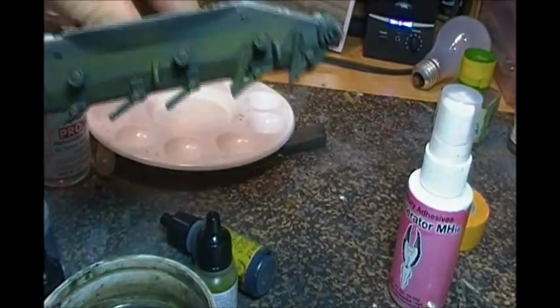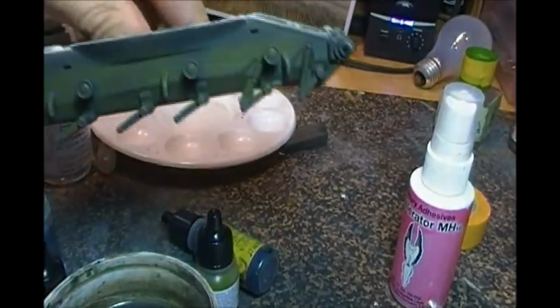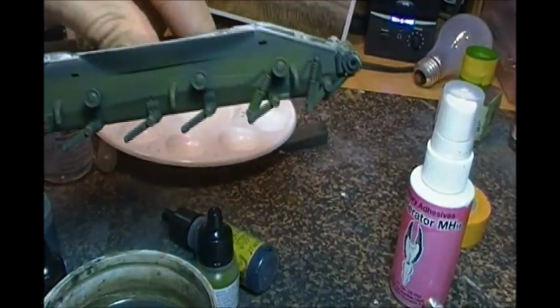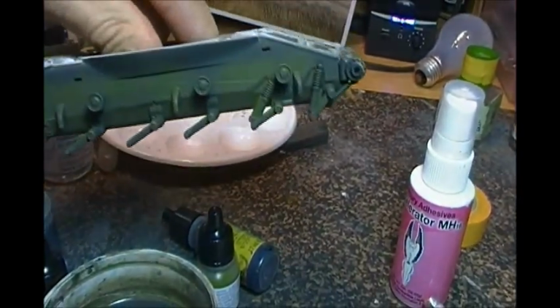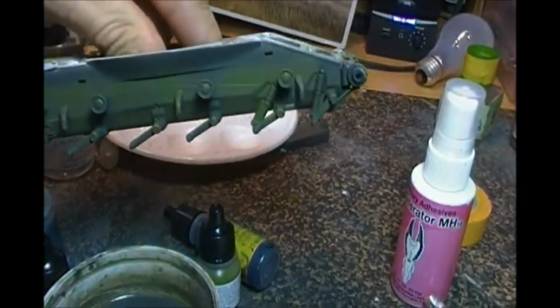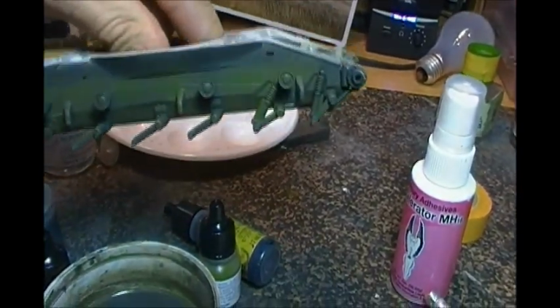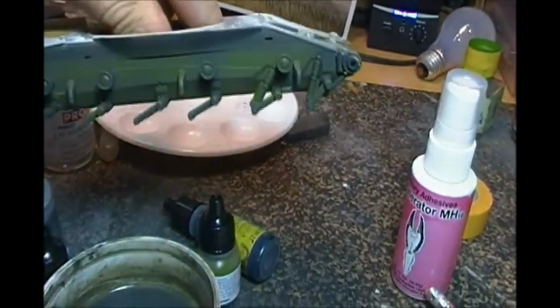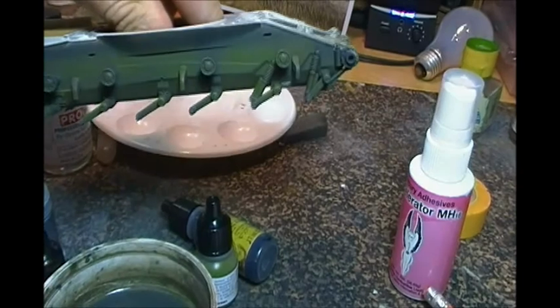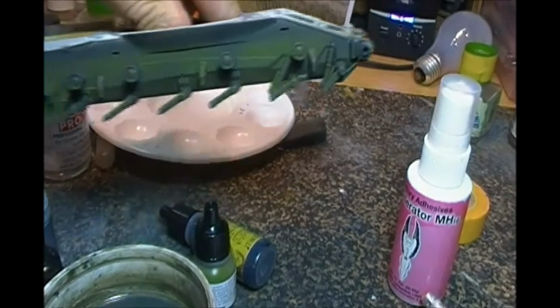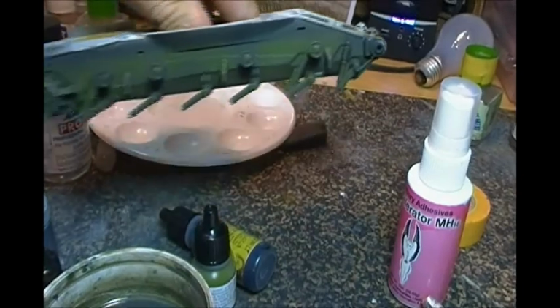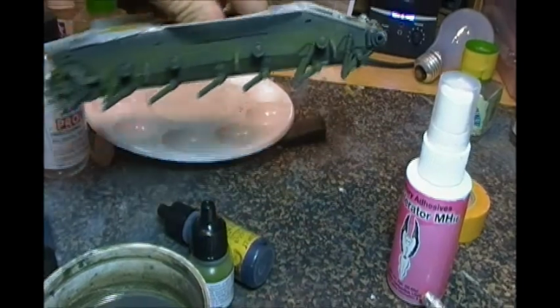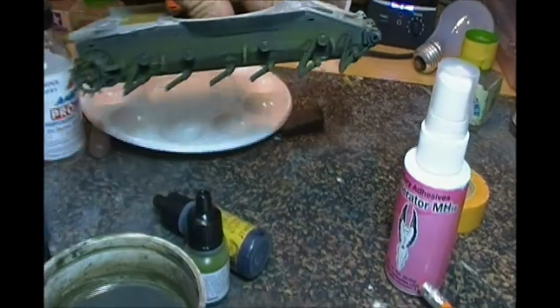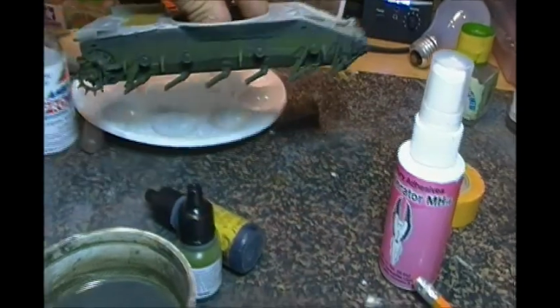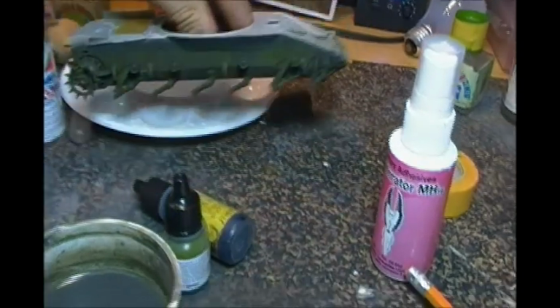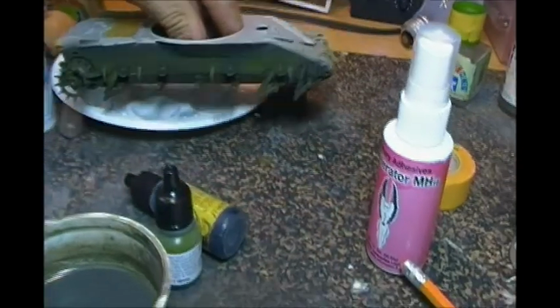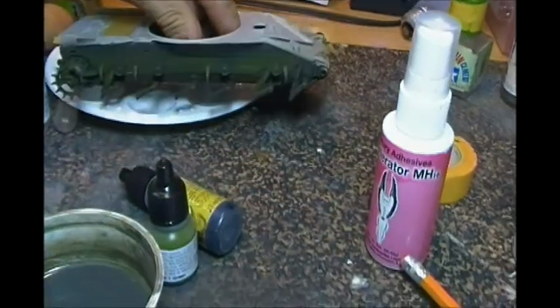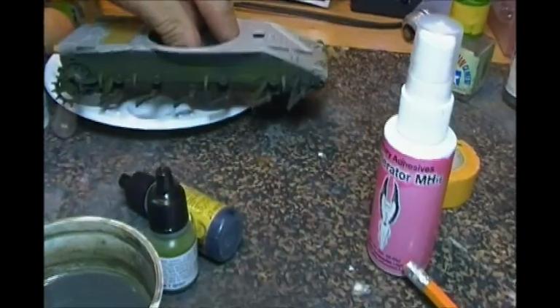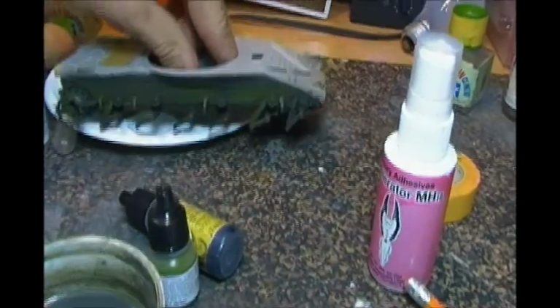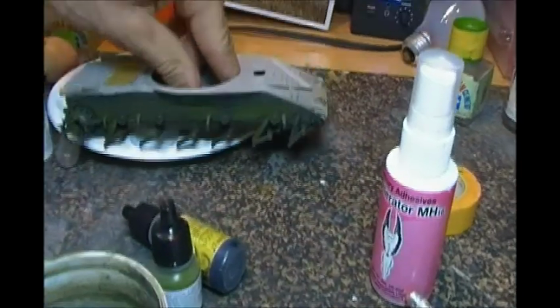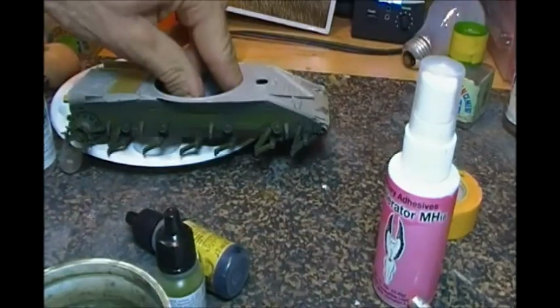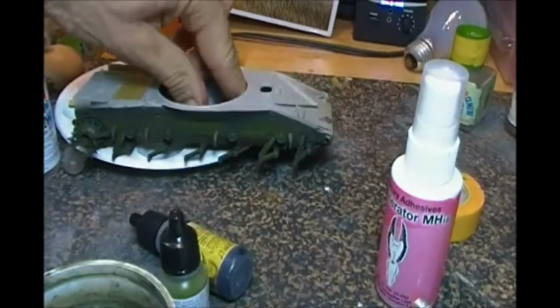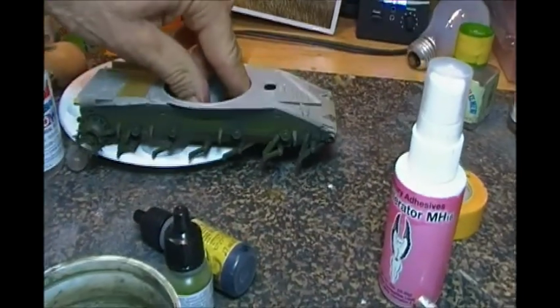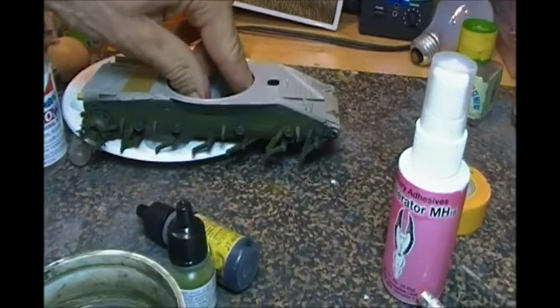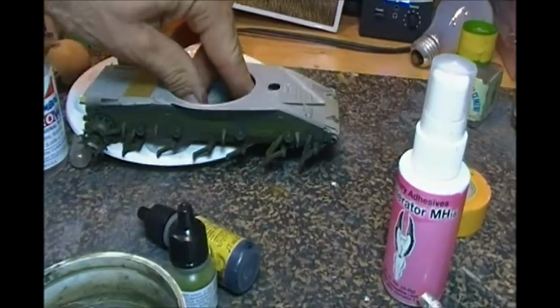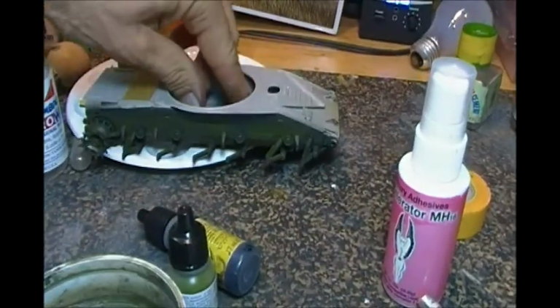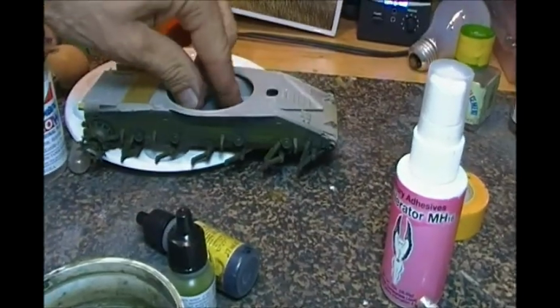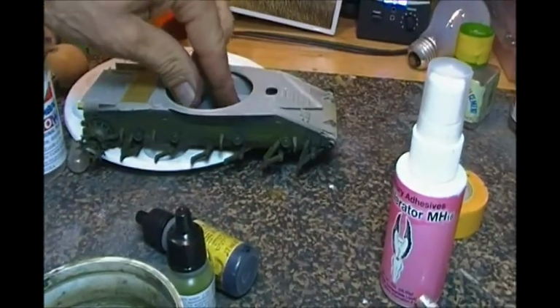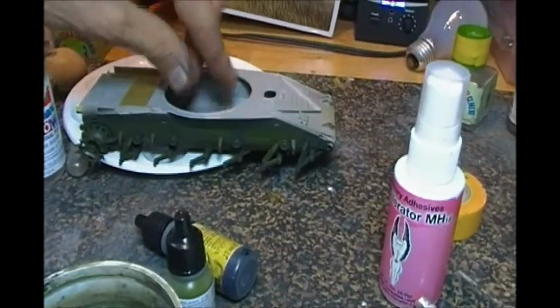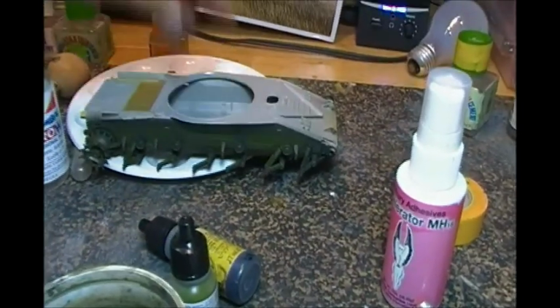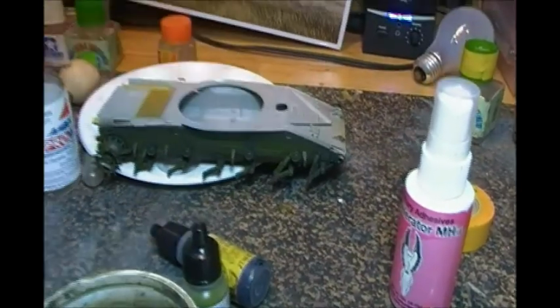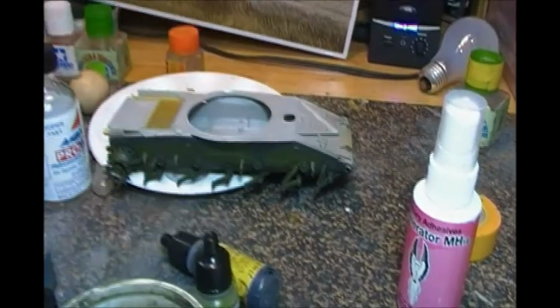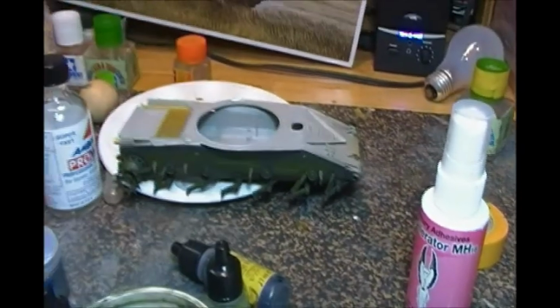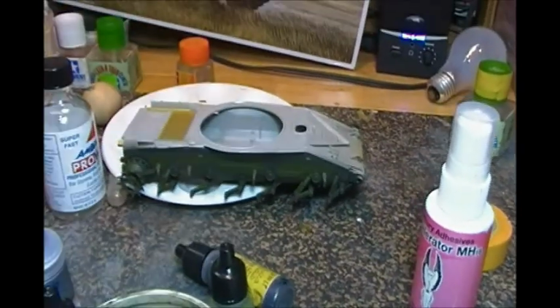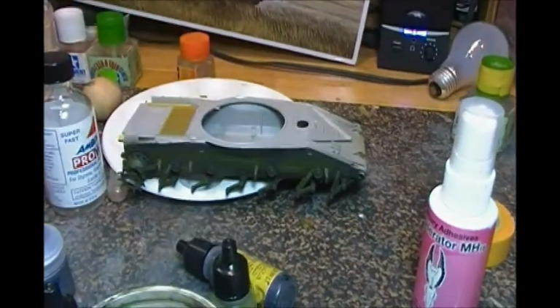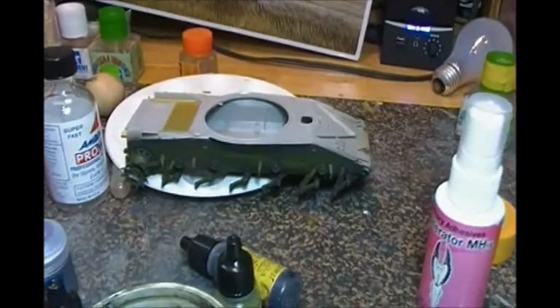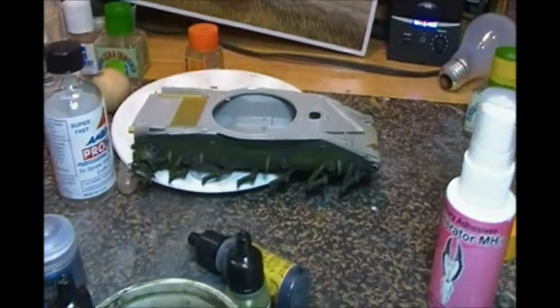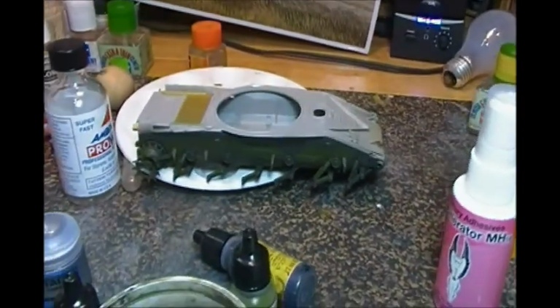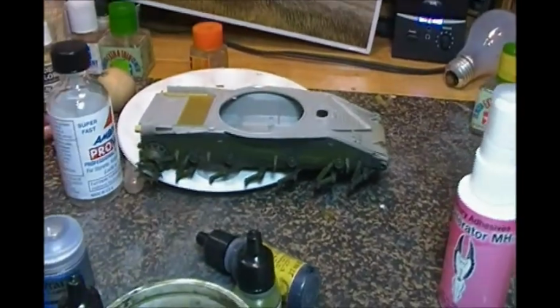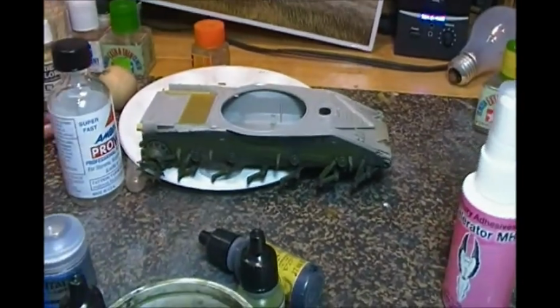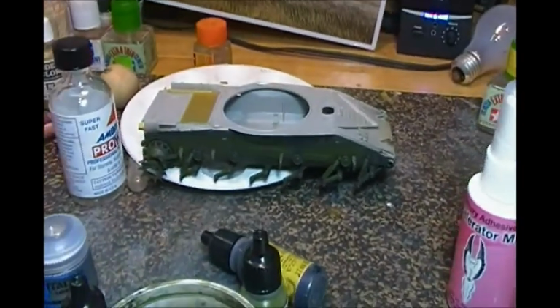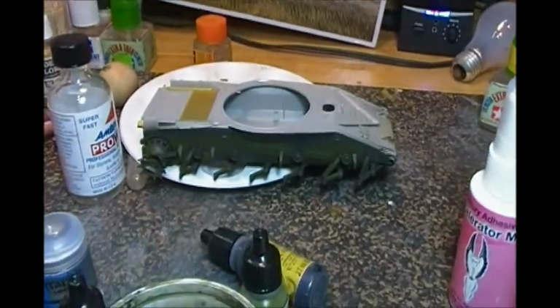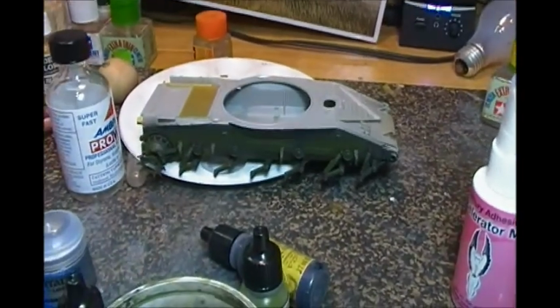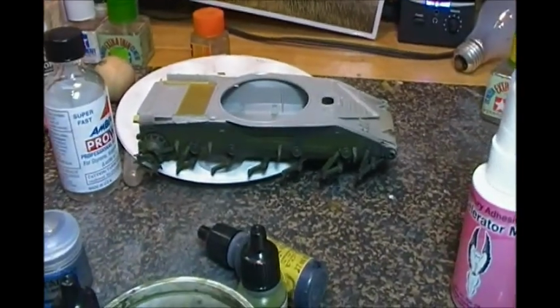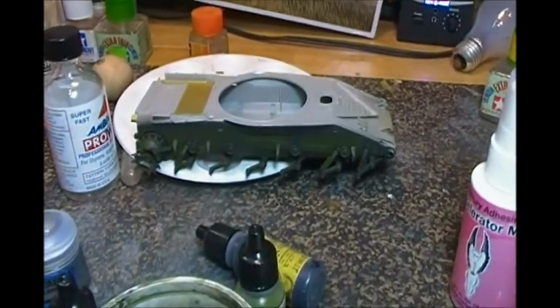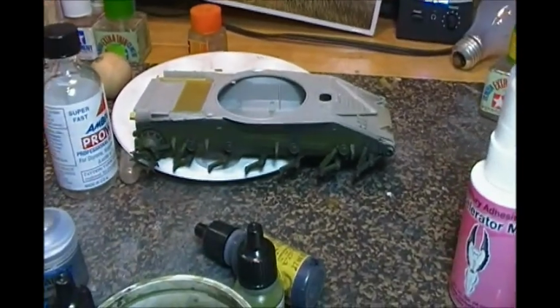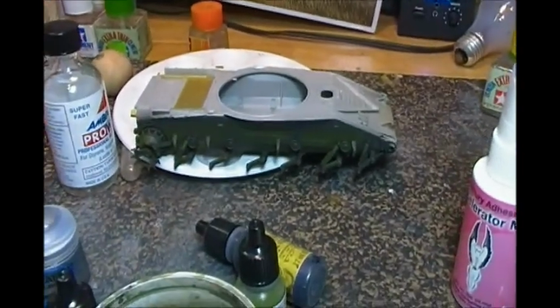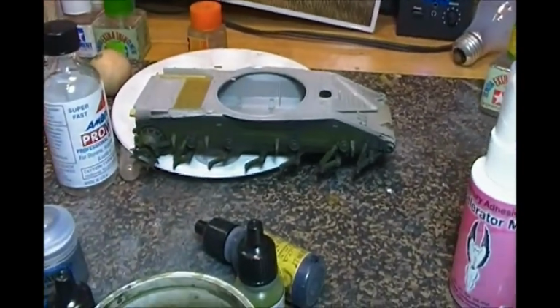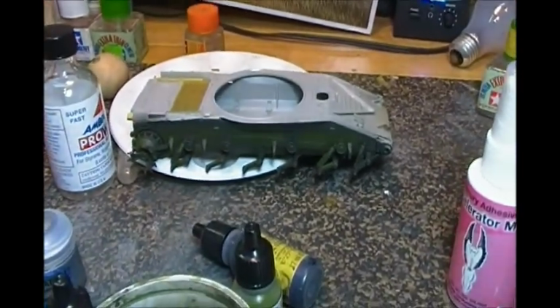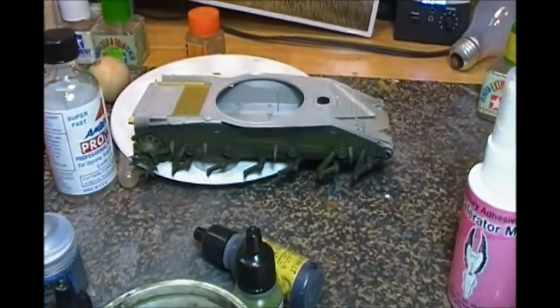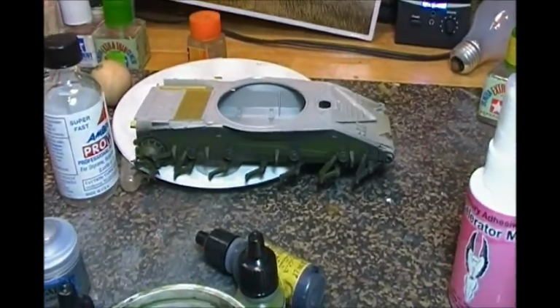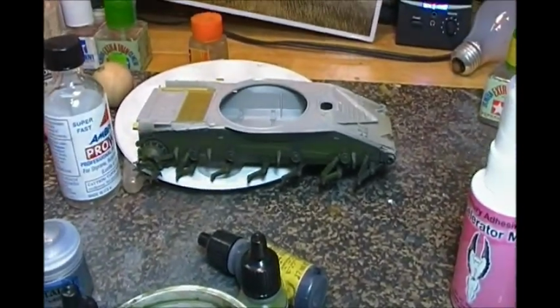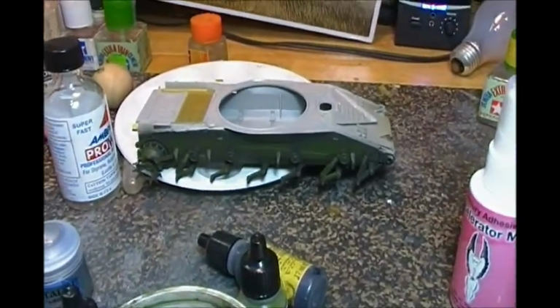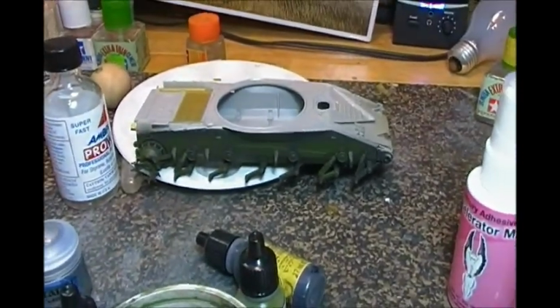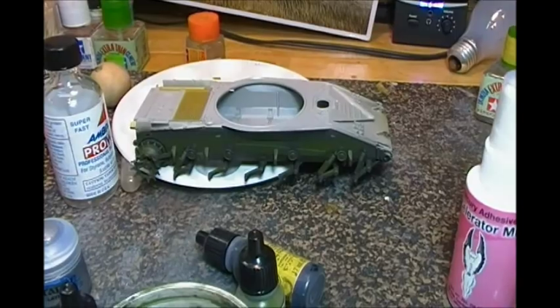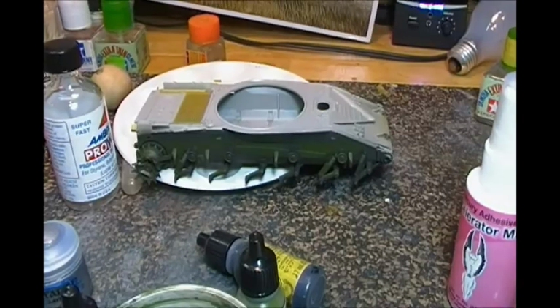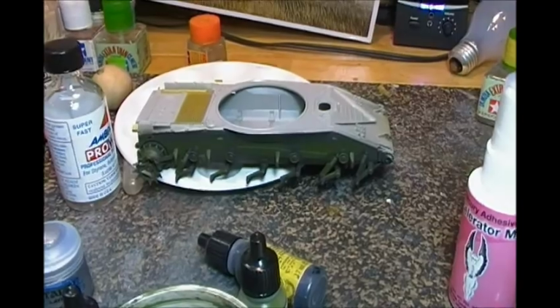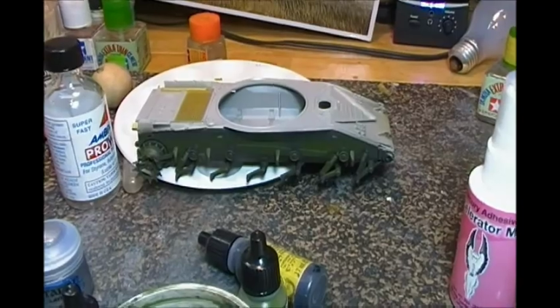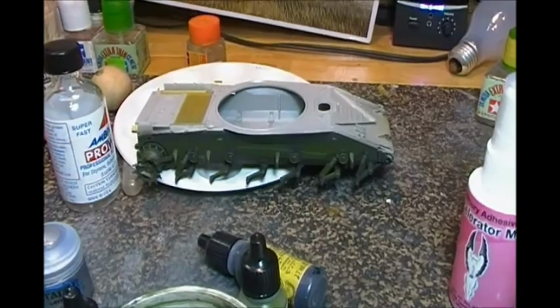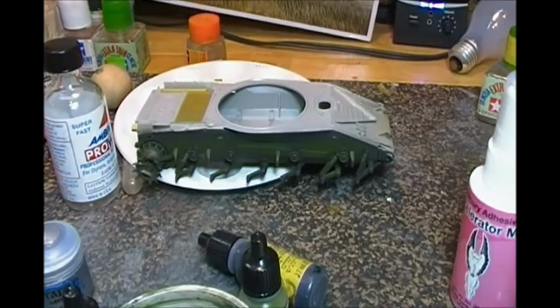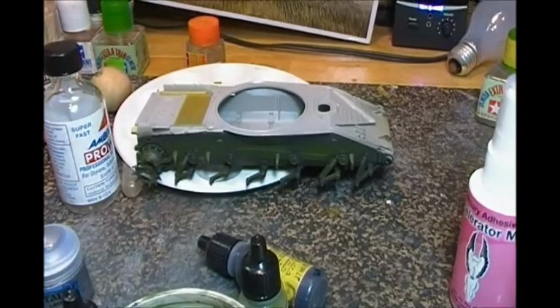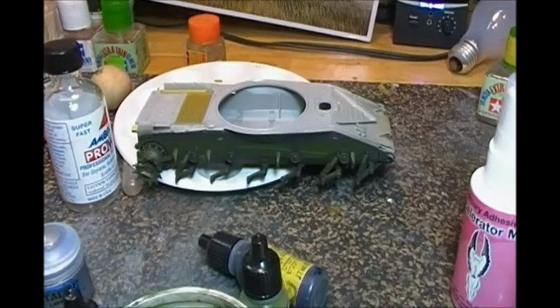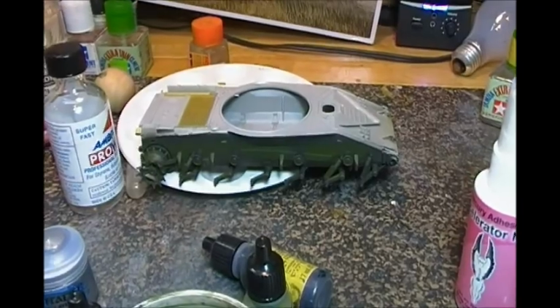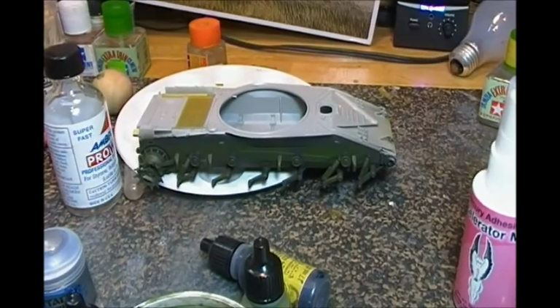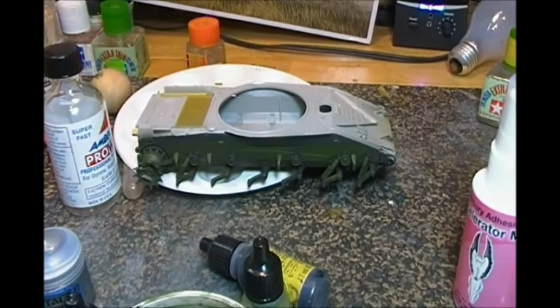This should hopefully be ready — get some tracks on it by tomorrow and maybe even the hull and the turret ready to go. All right guys, thanks for watching. Later, take care.